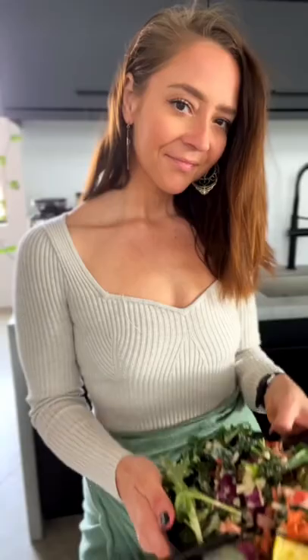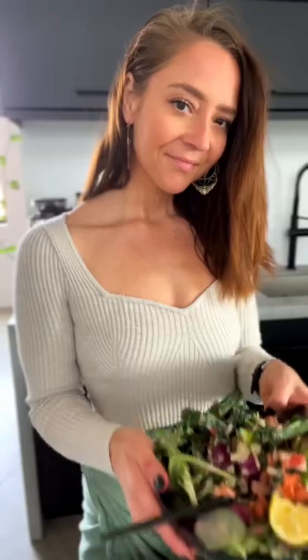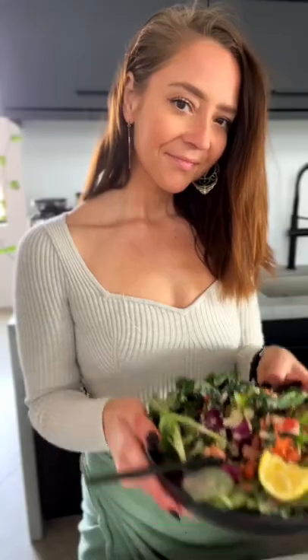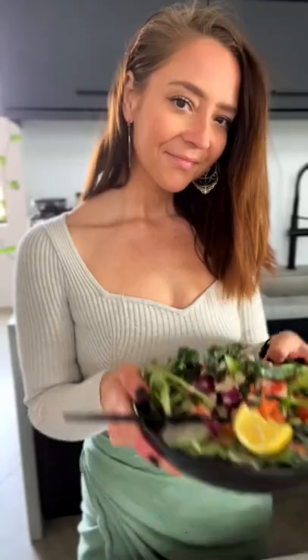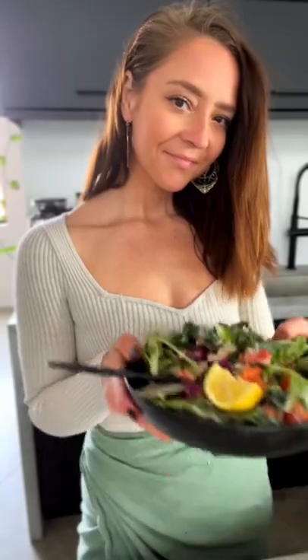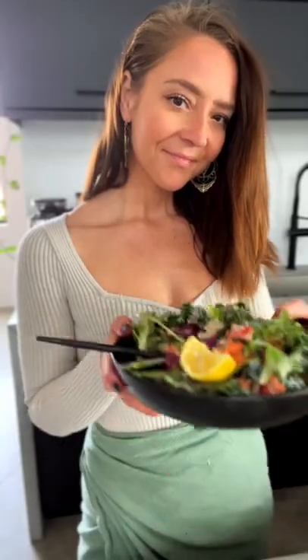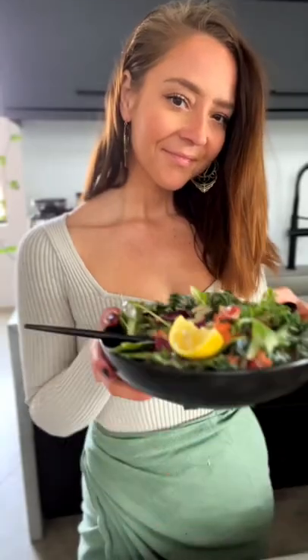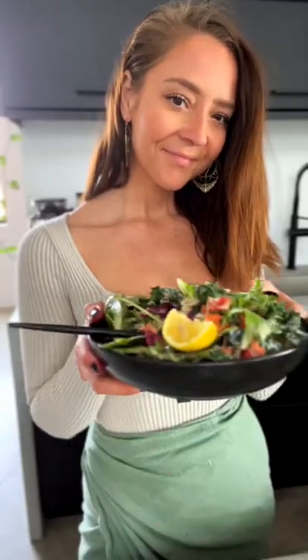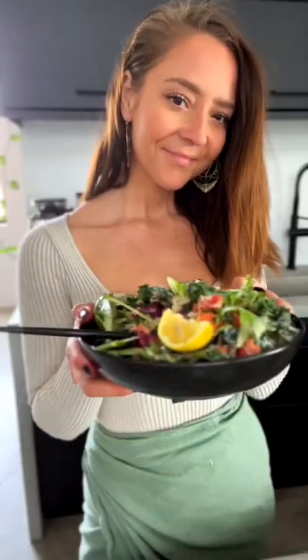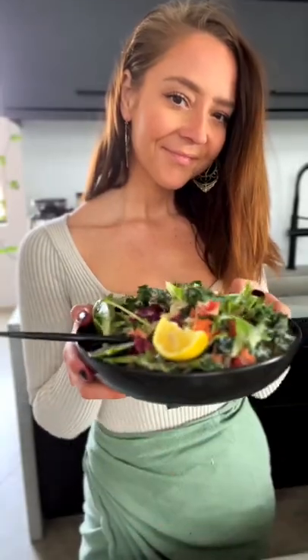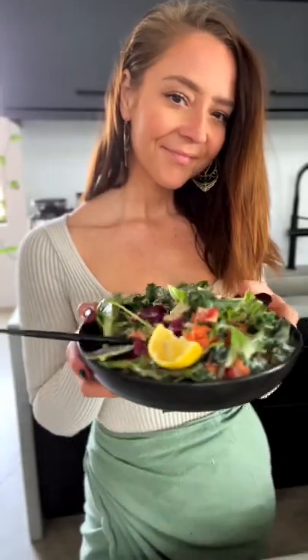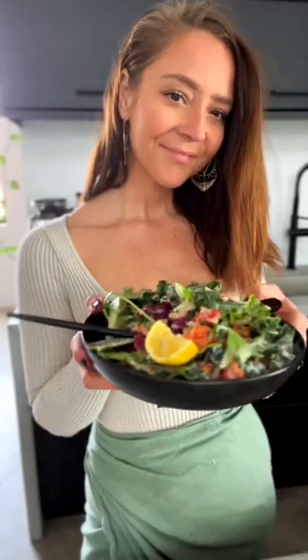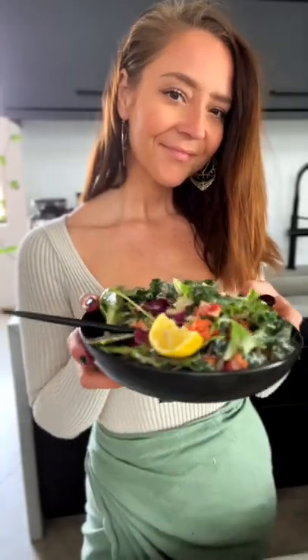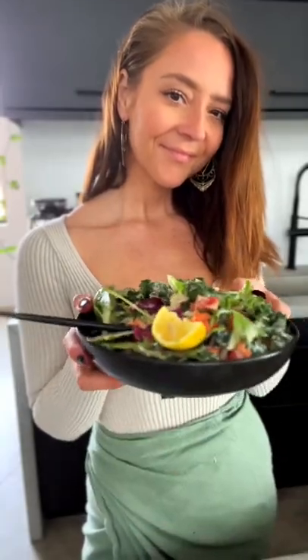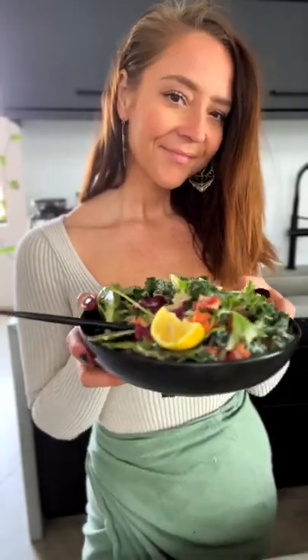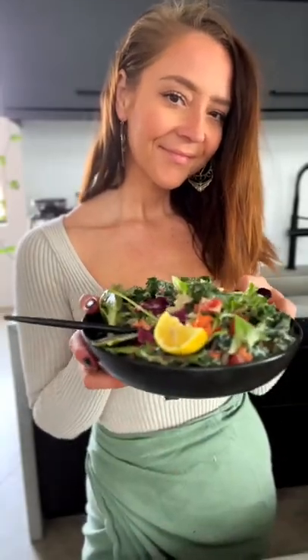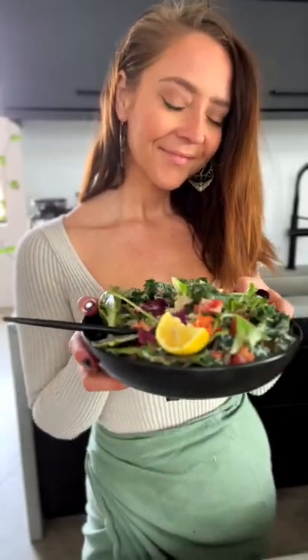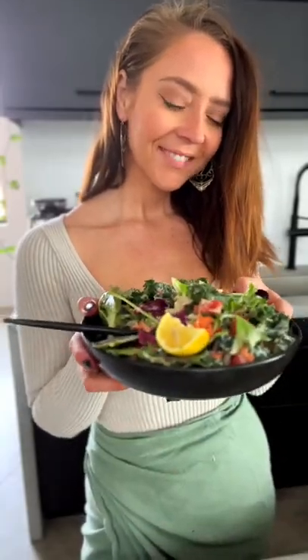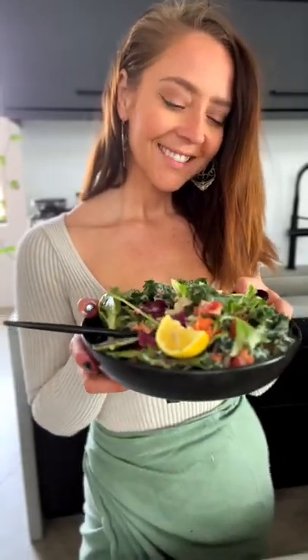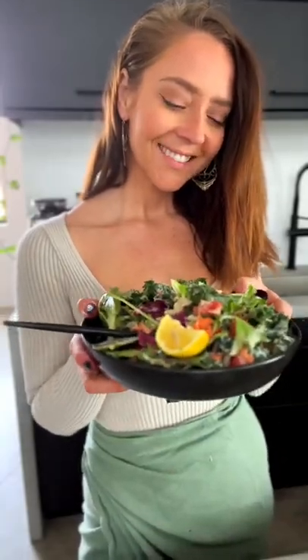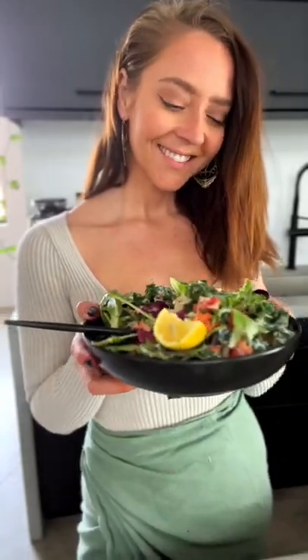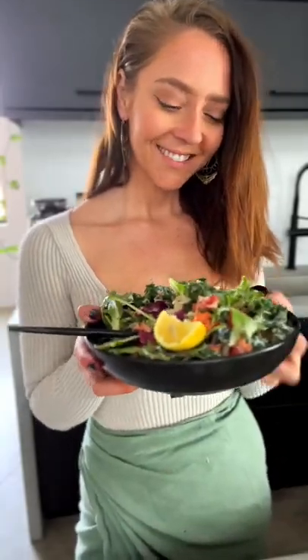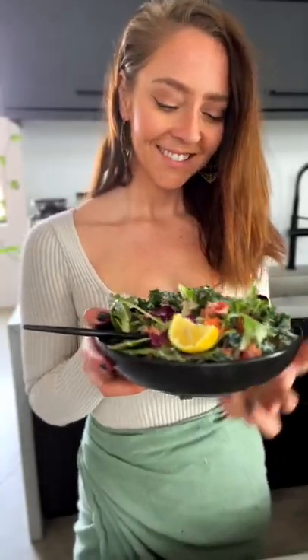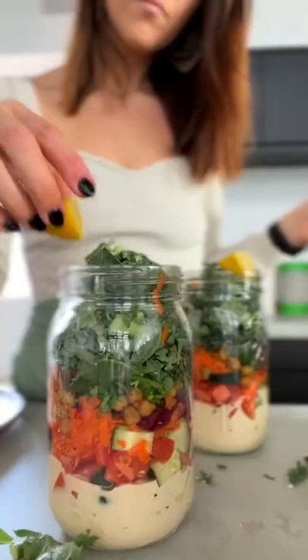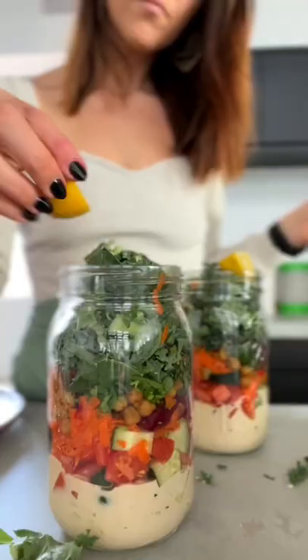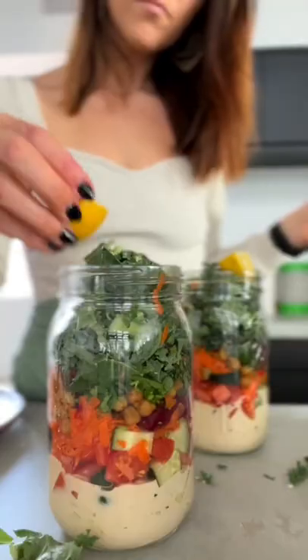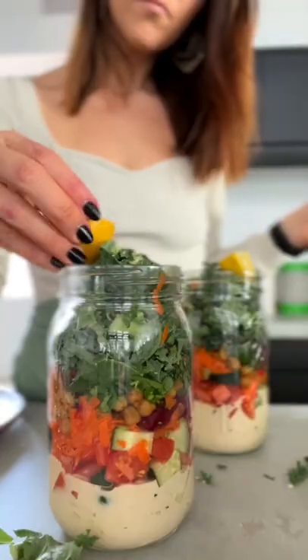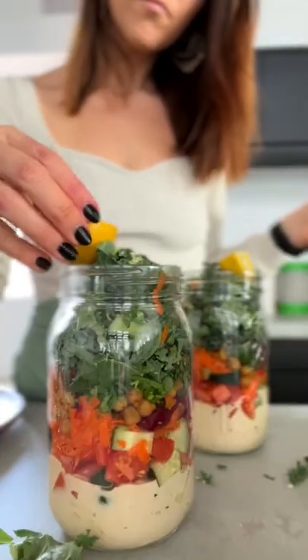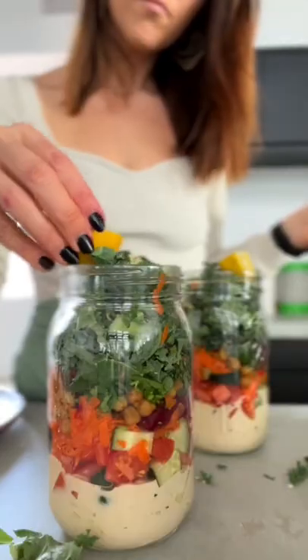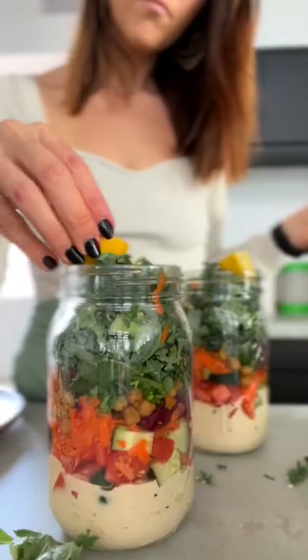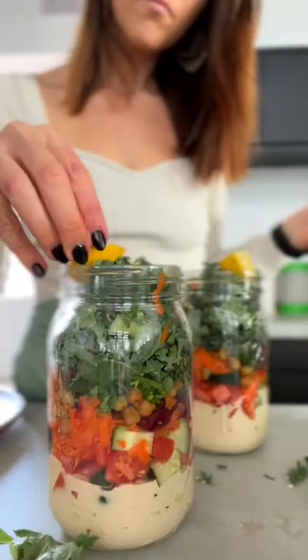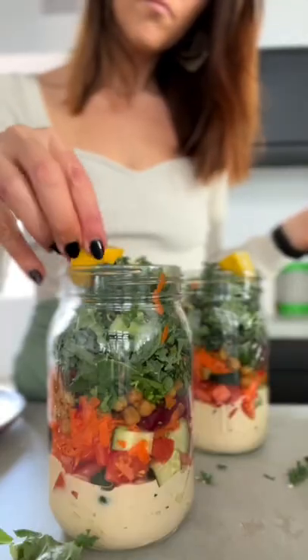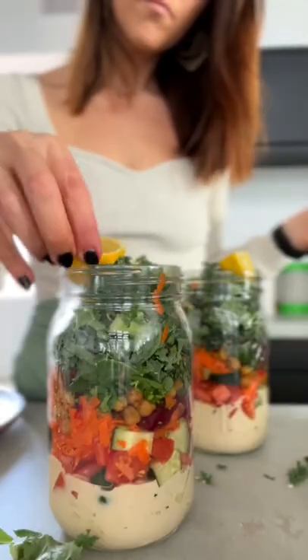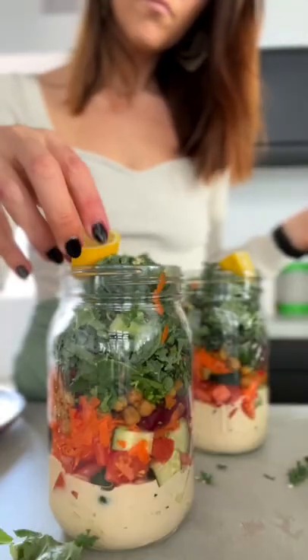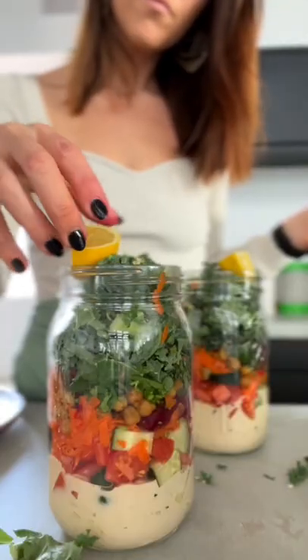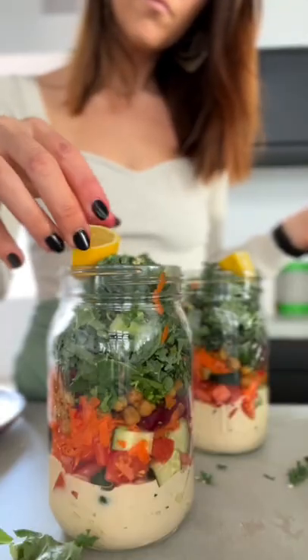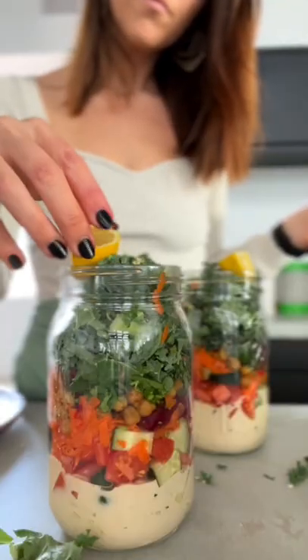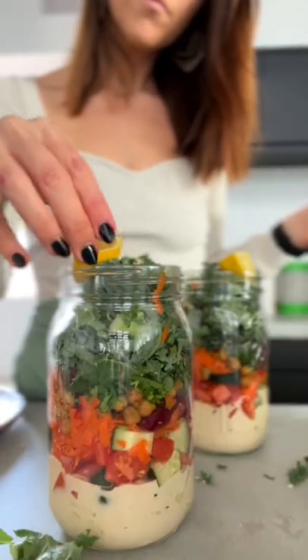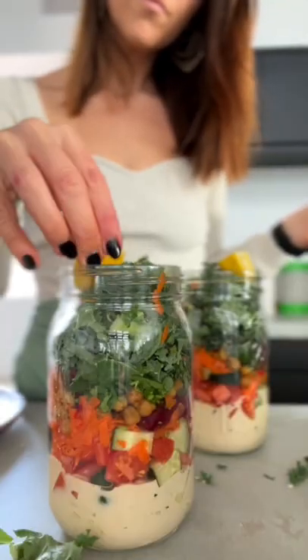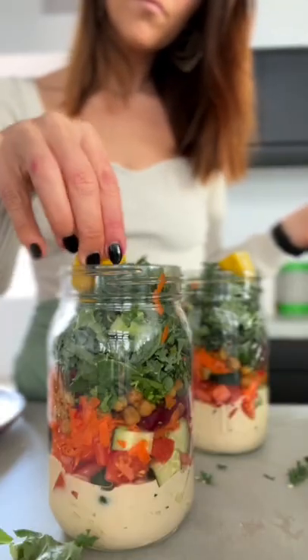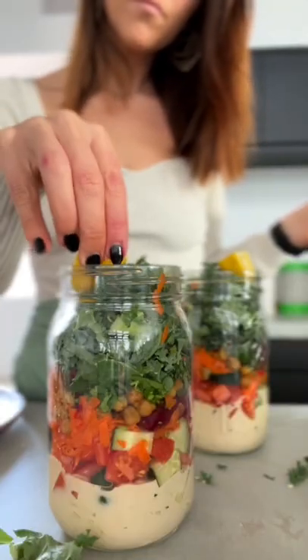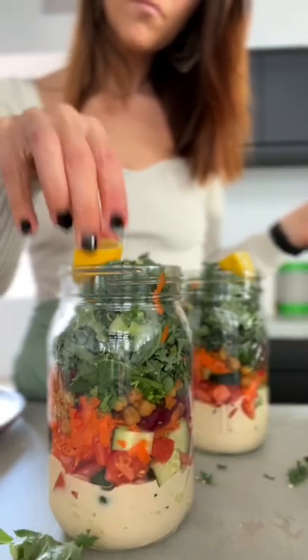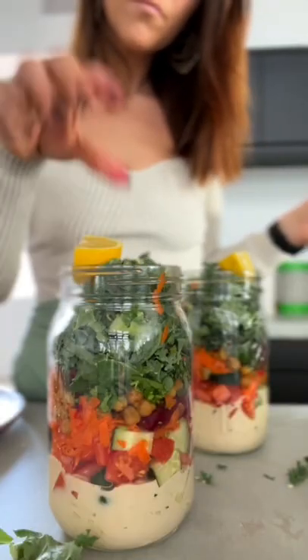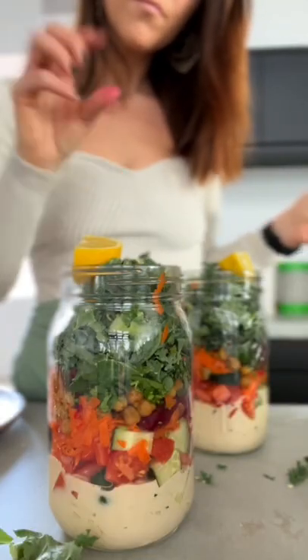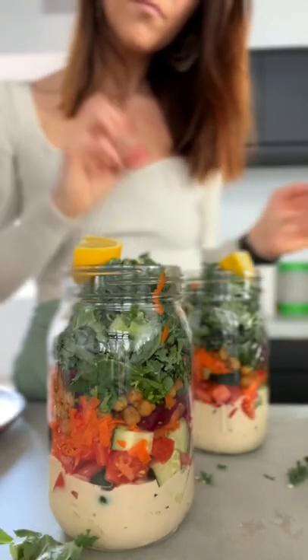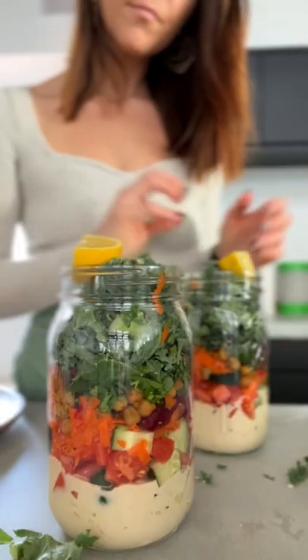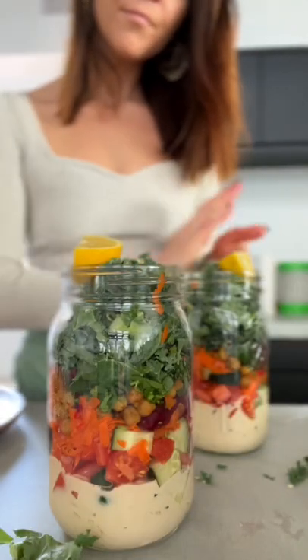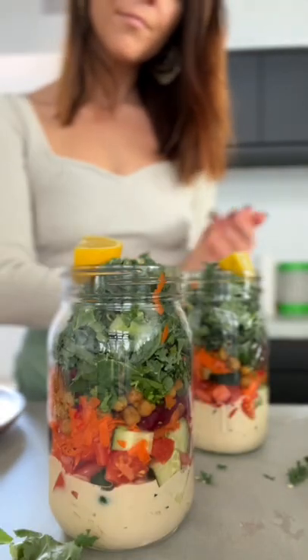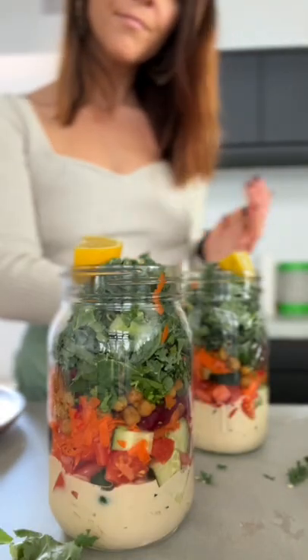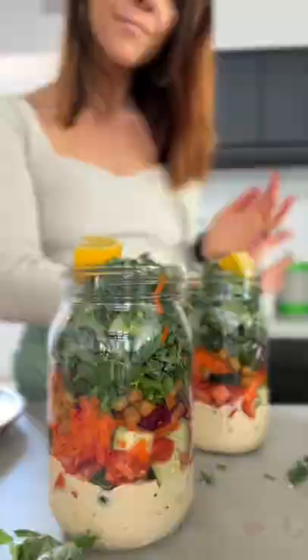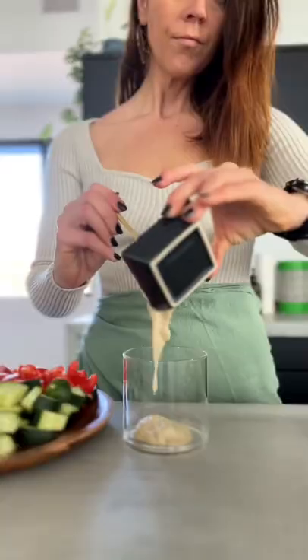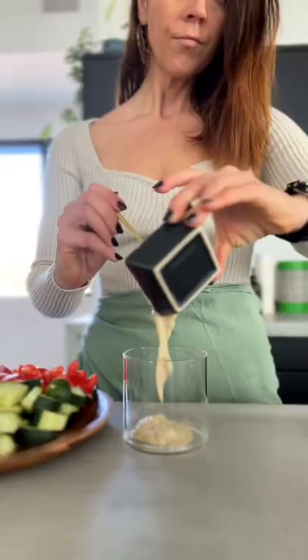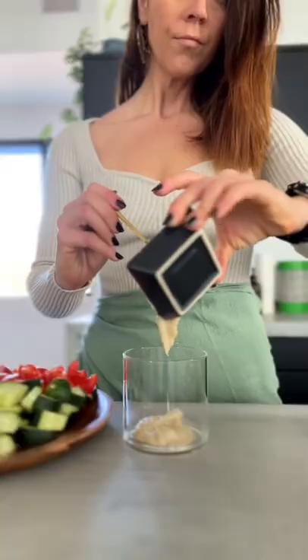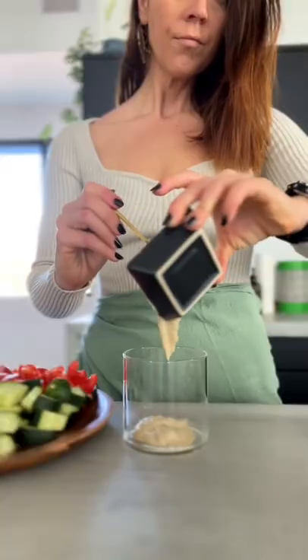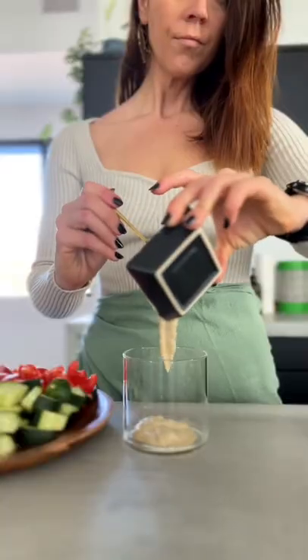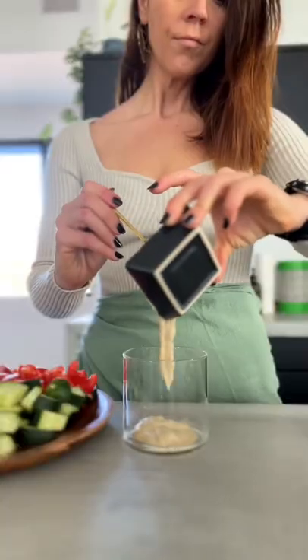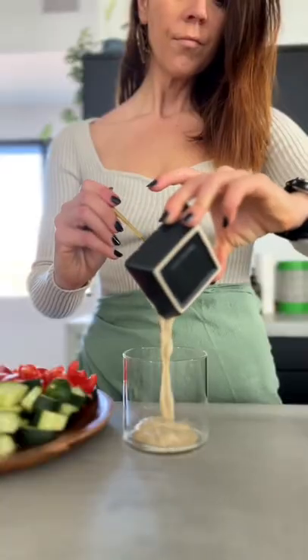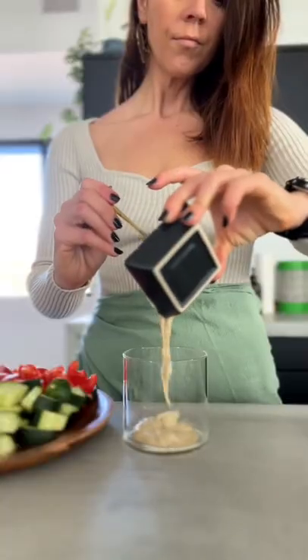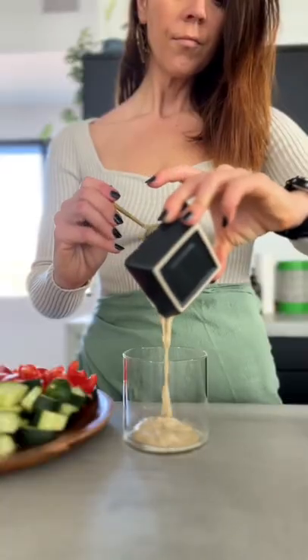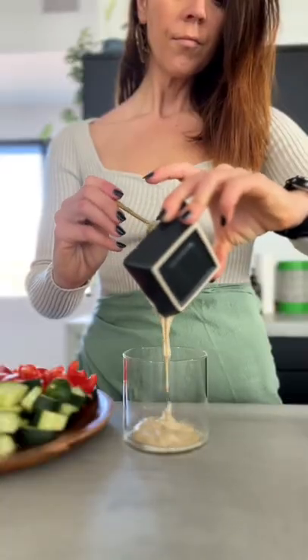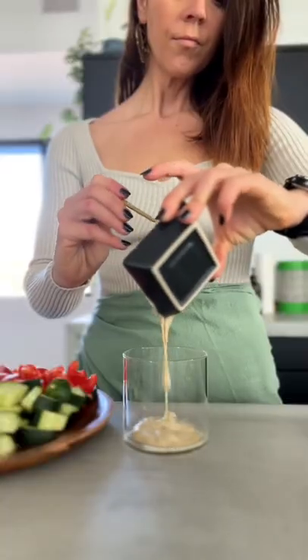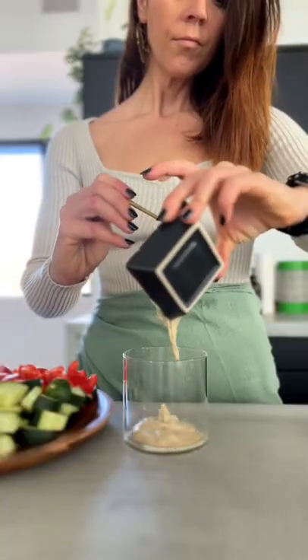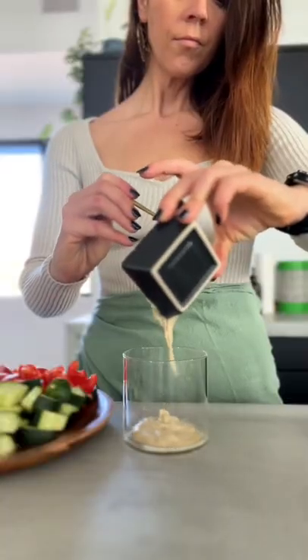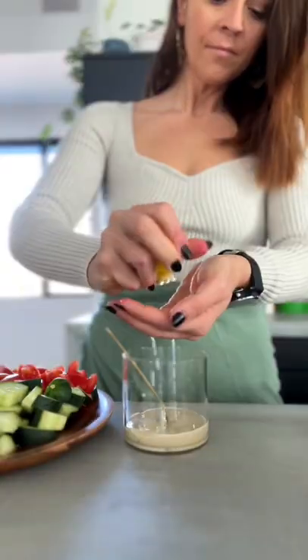I've been eating a ton of salads lately and I owe it all to these cute little mason jar salad things that I've been prepping on Sunday, so let's make it.